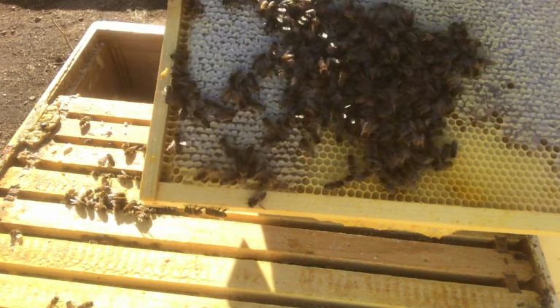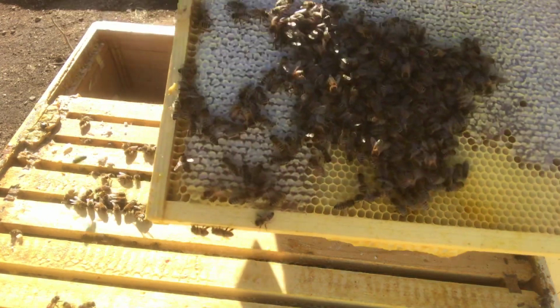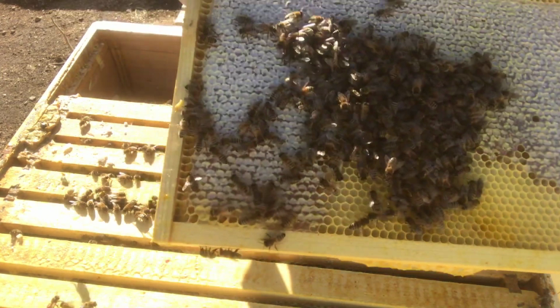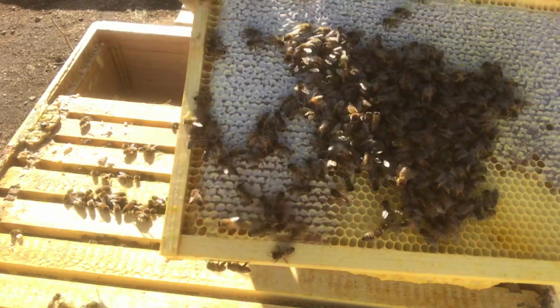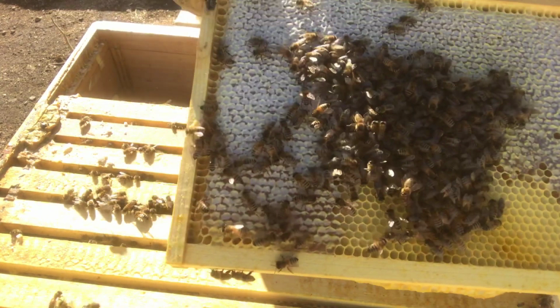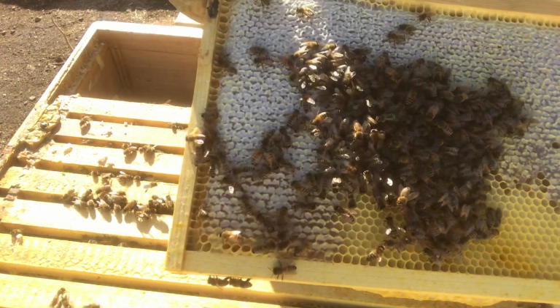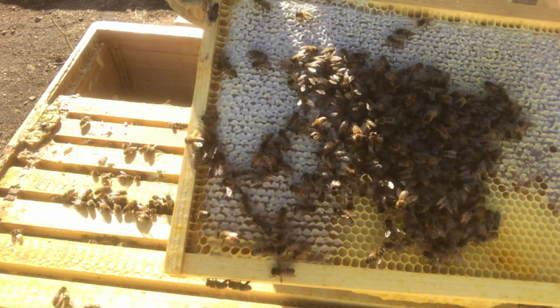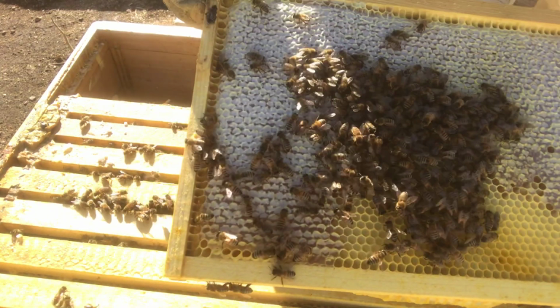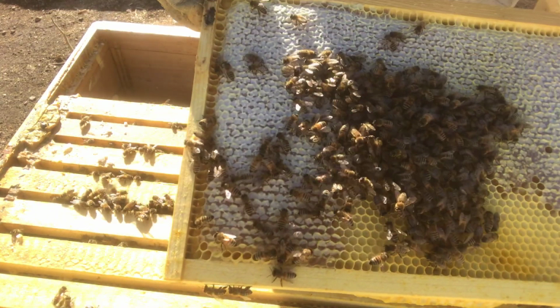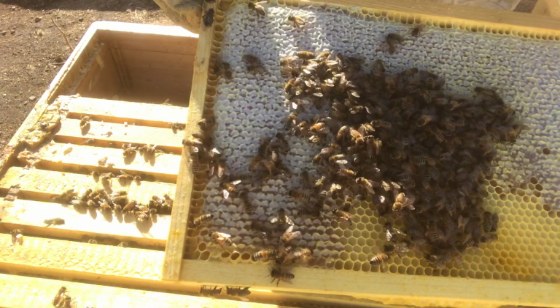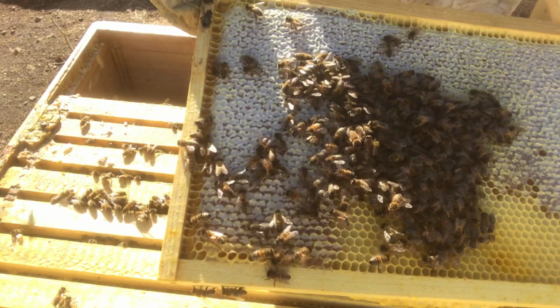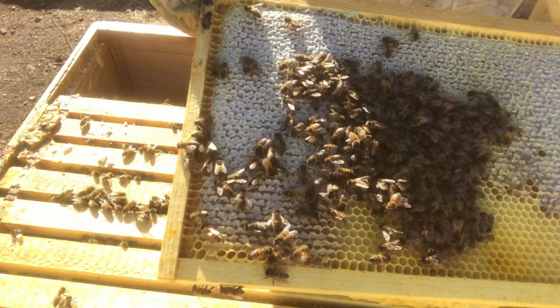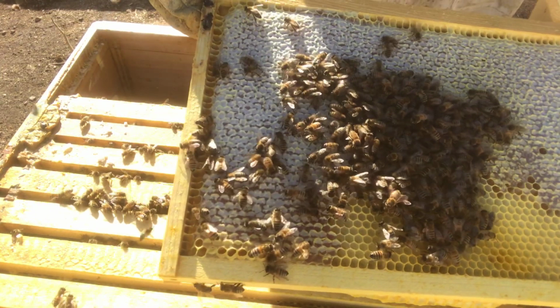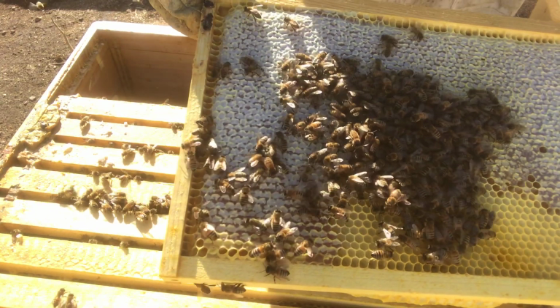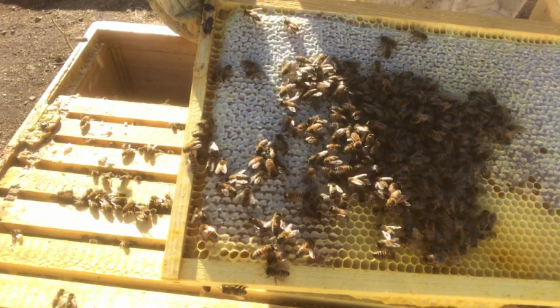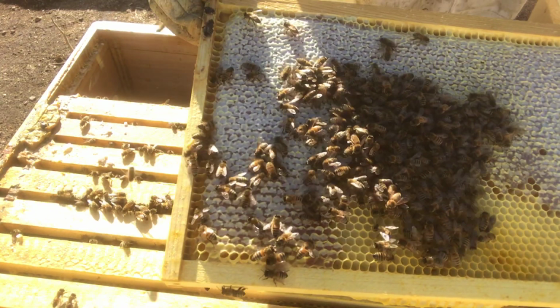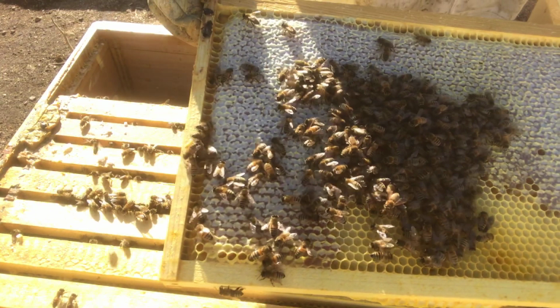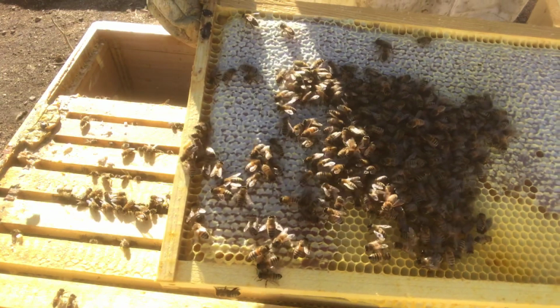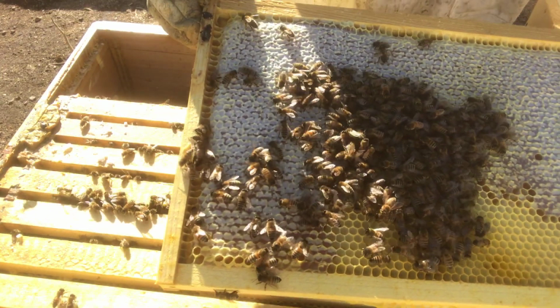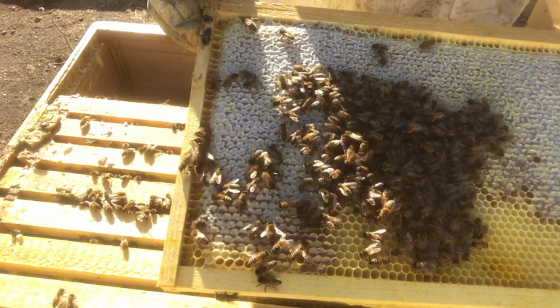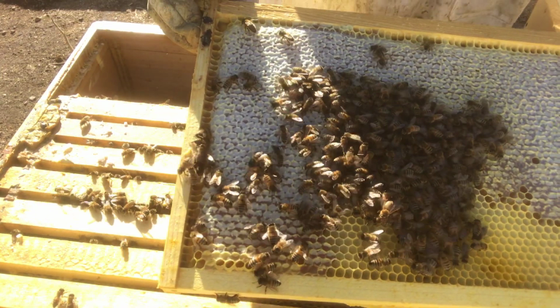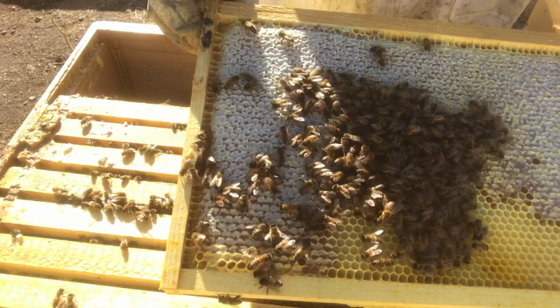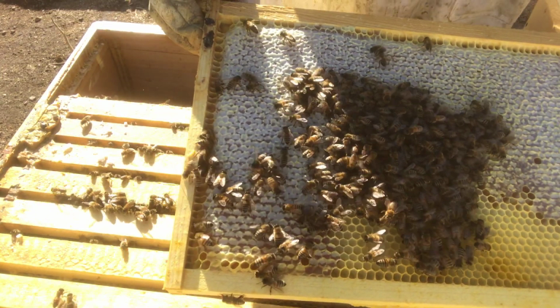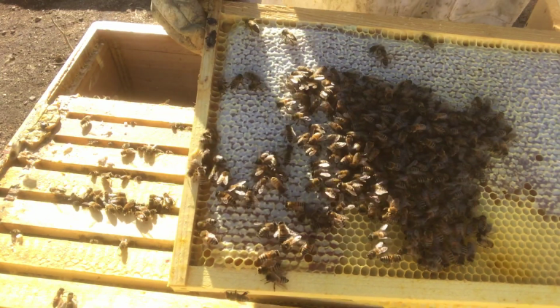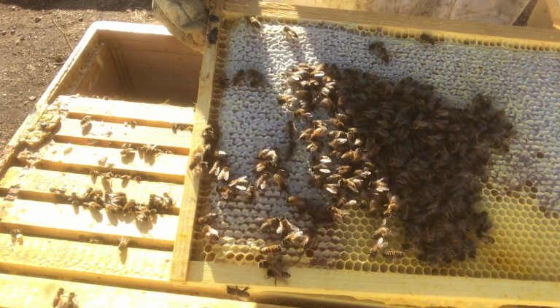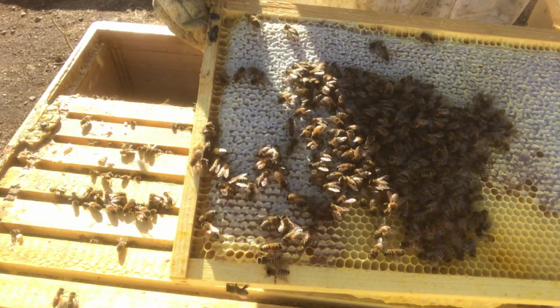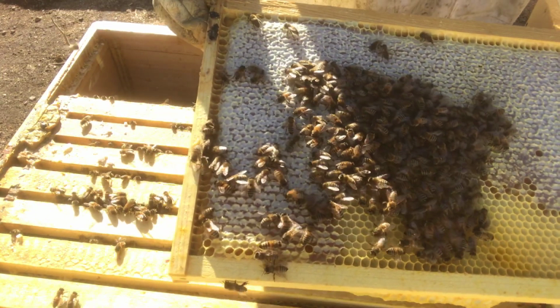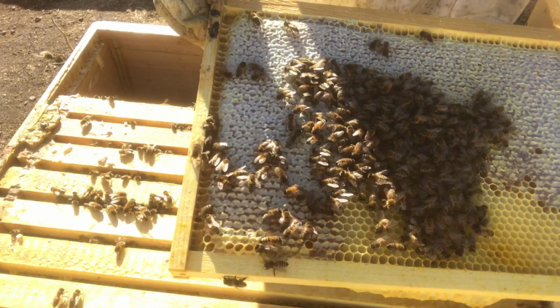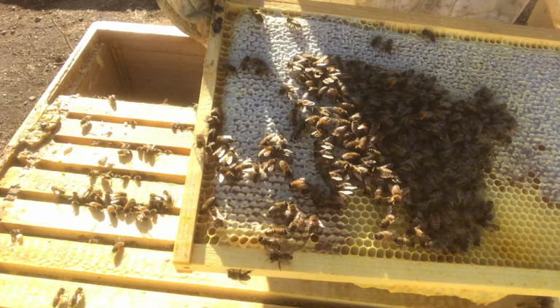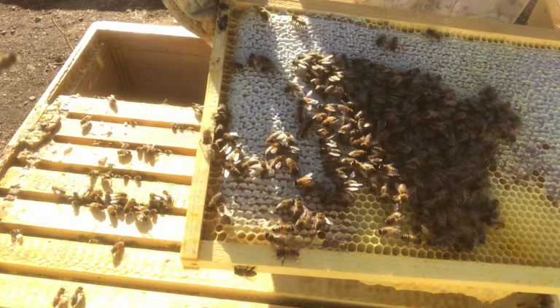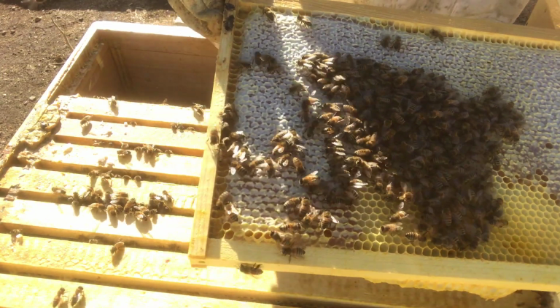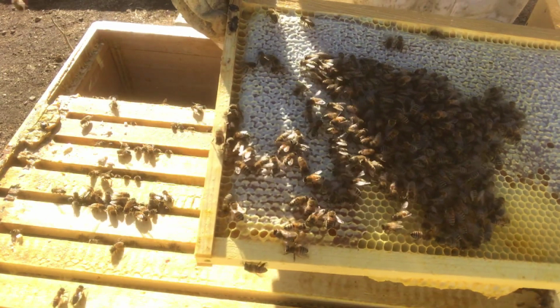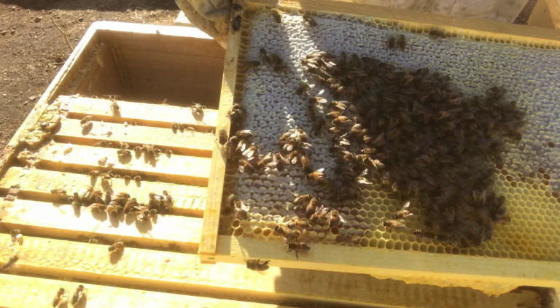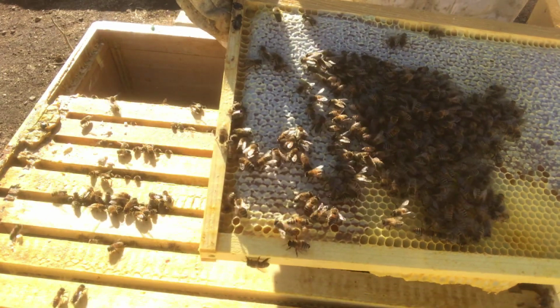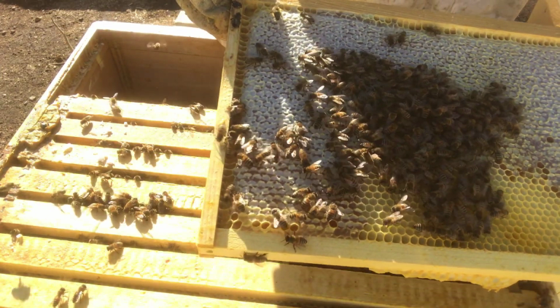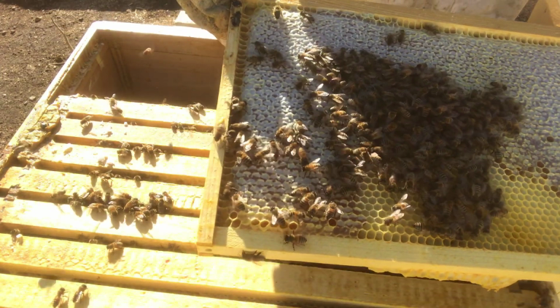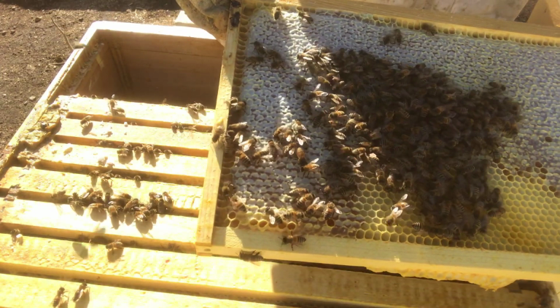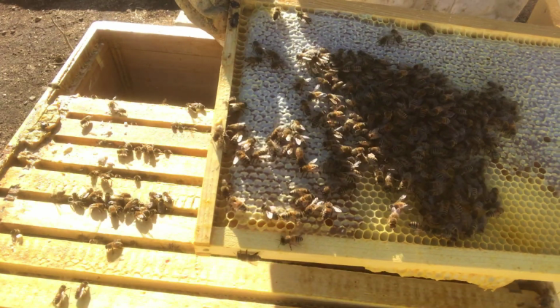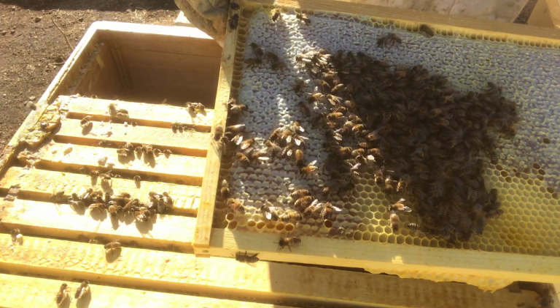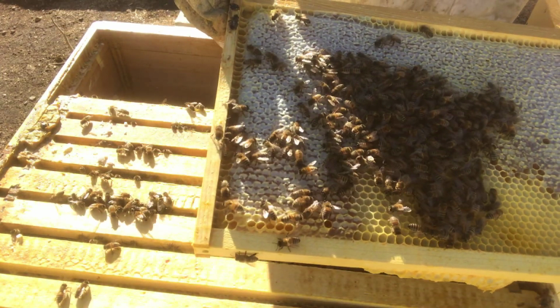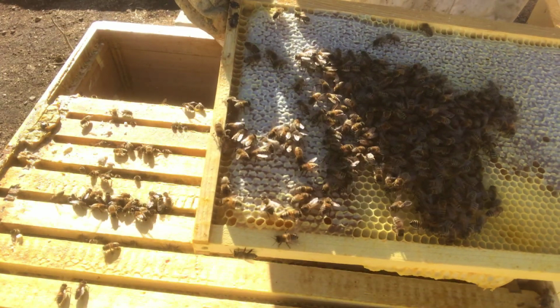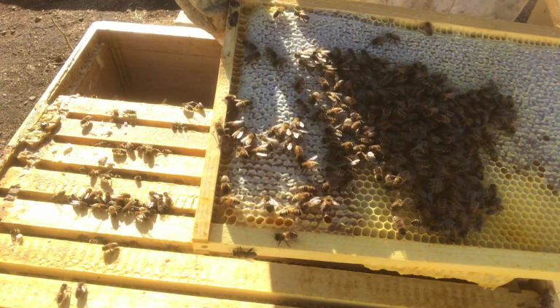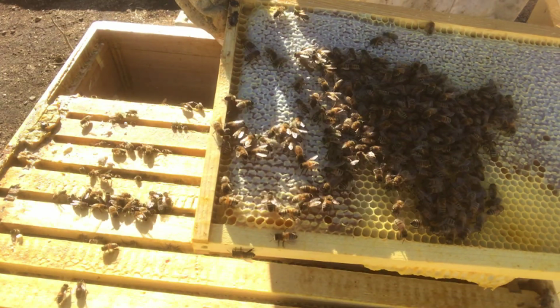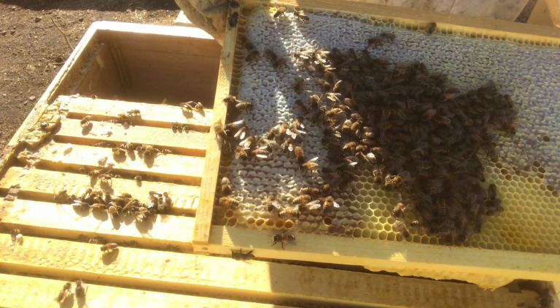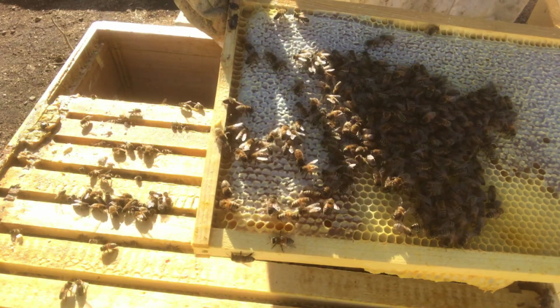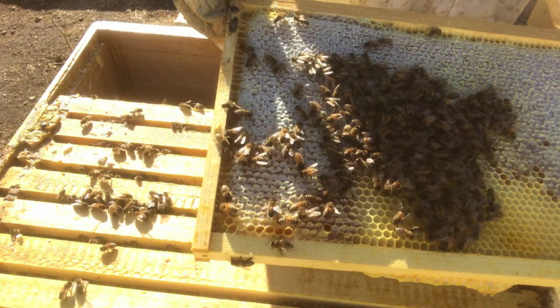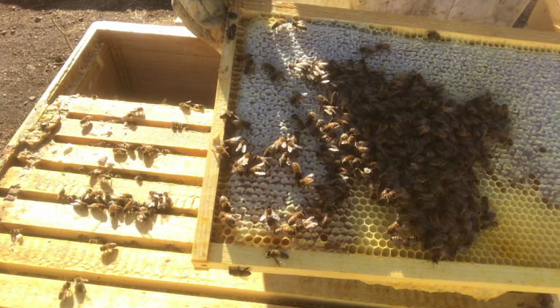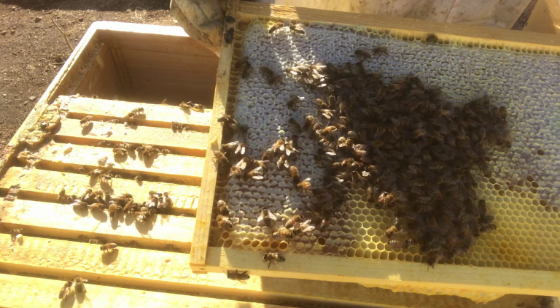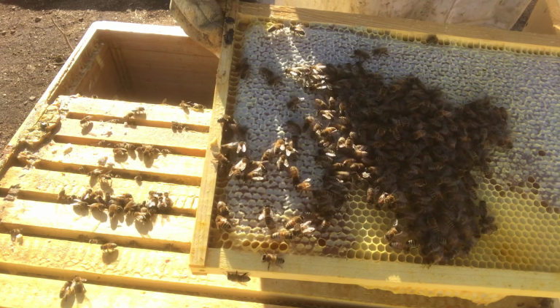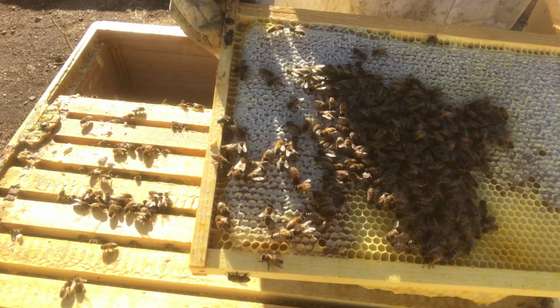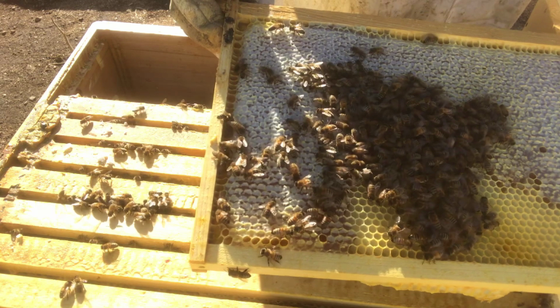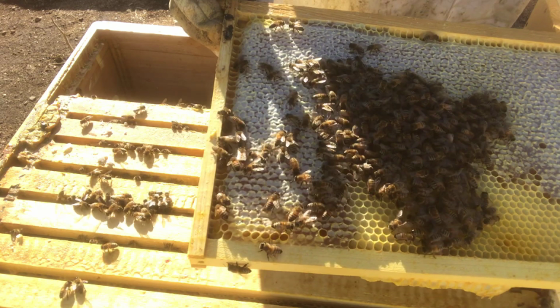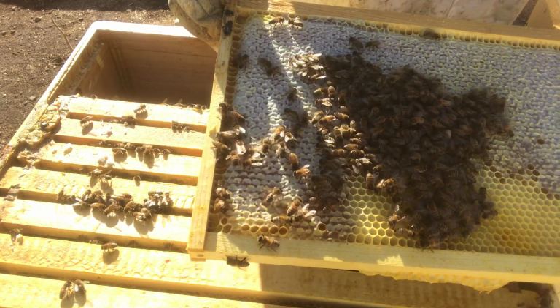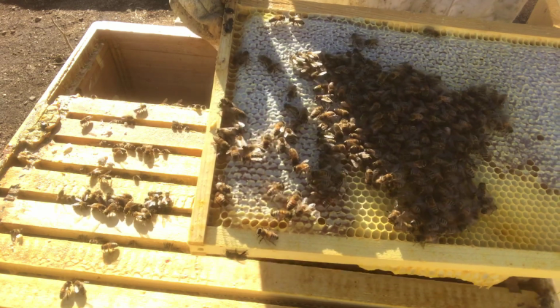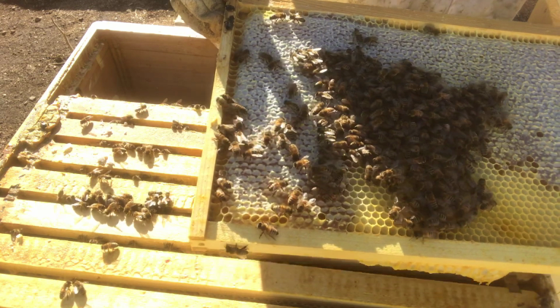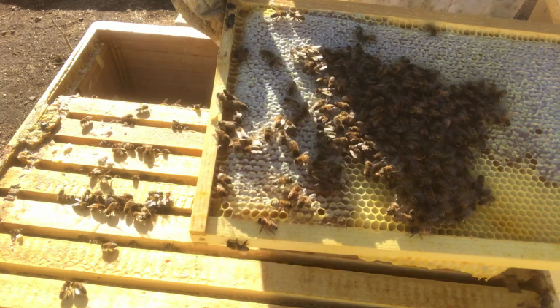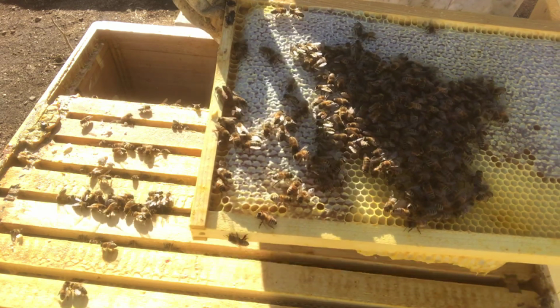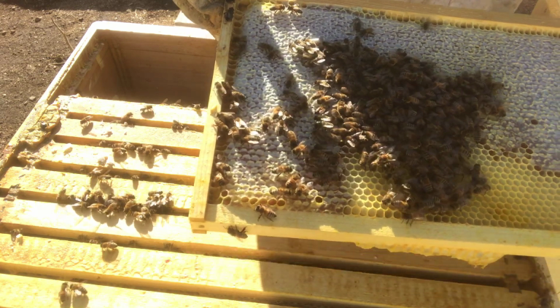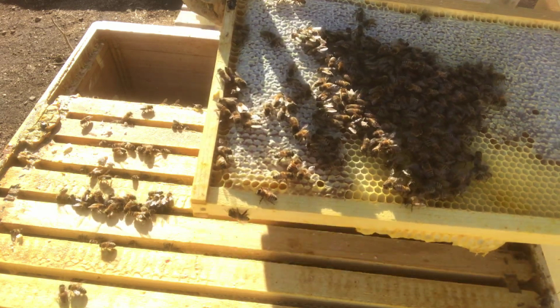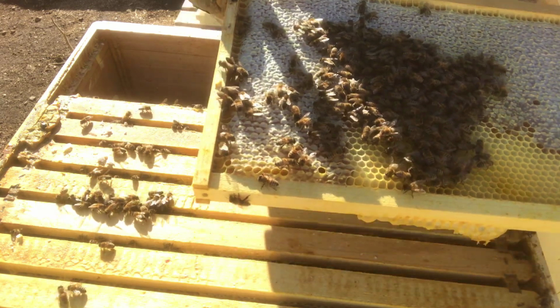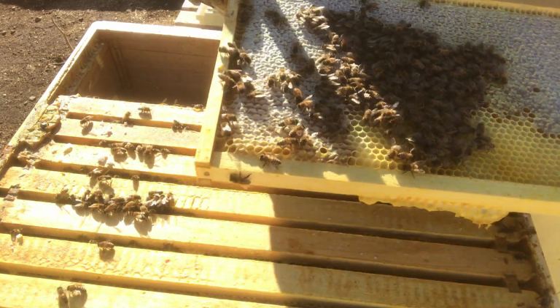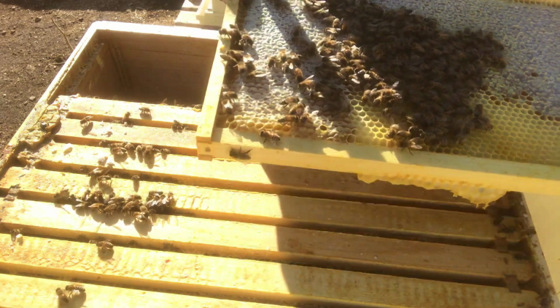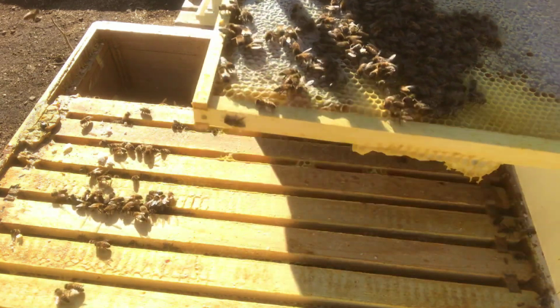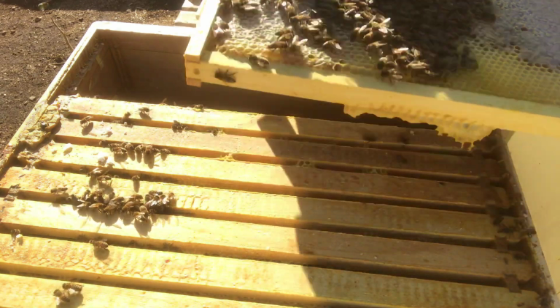Here you can see the bees. I'm going to just take a quick look at this and make sure that I'm not missing my queen in there.